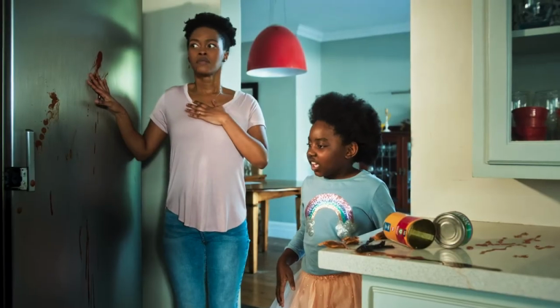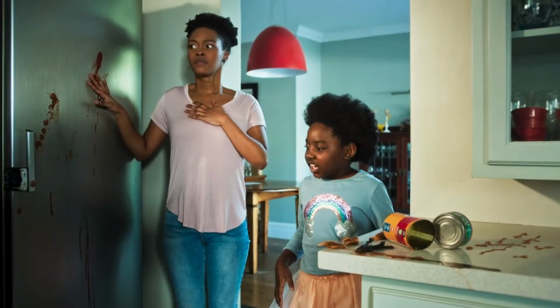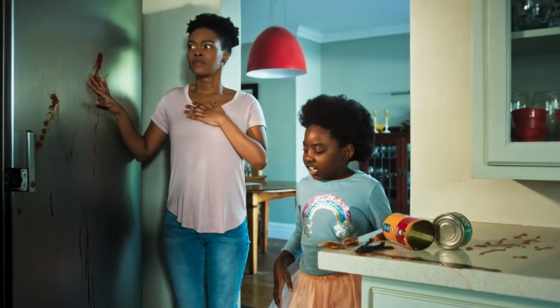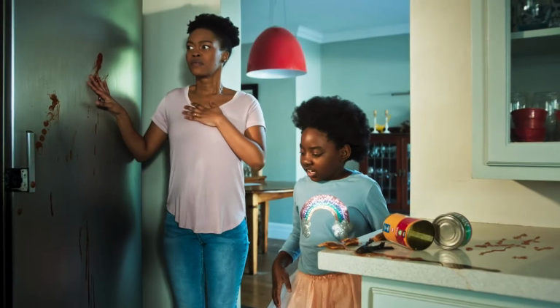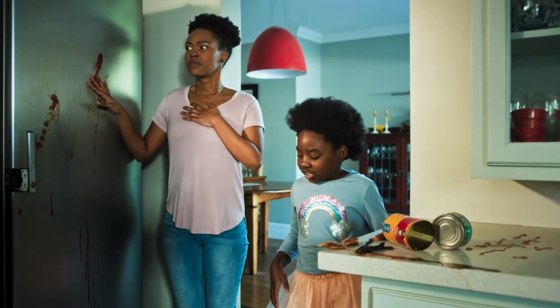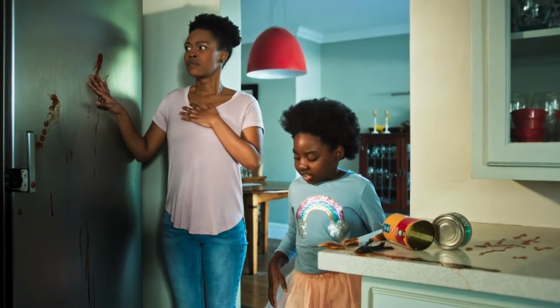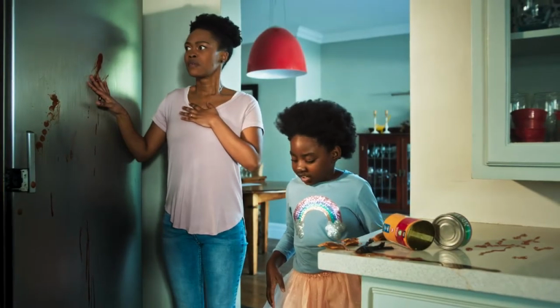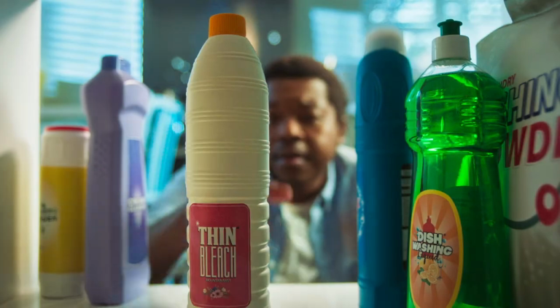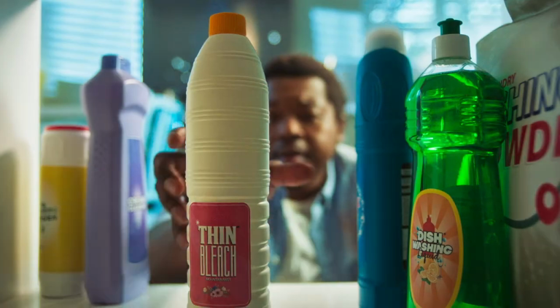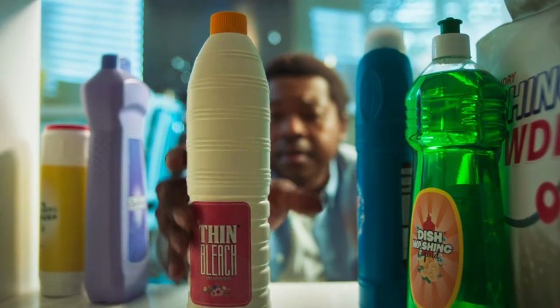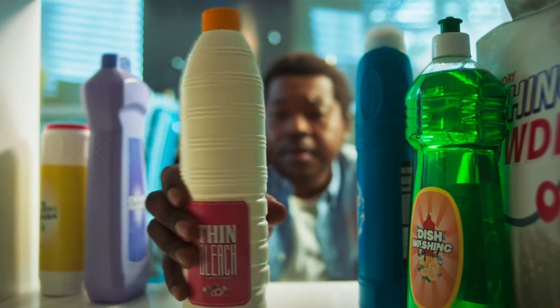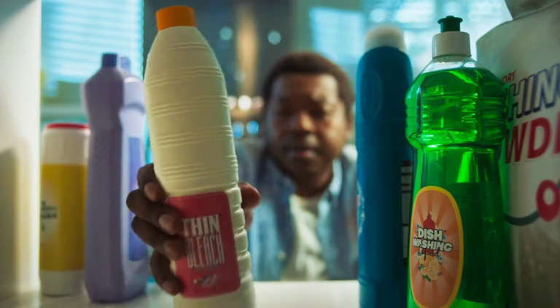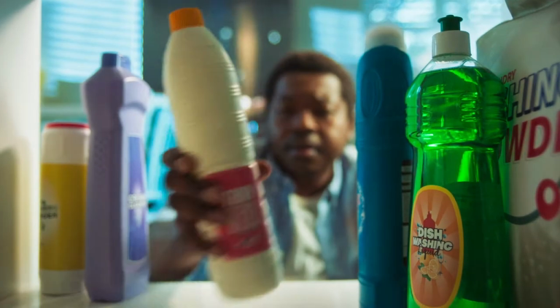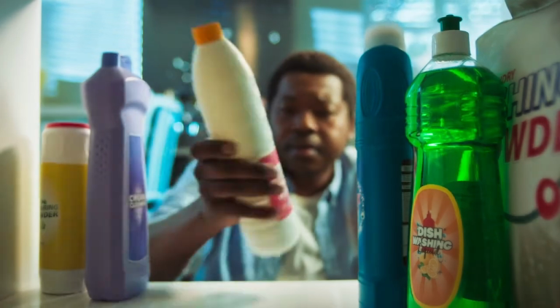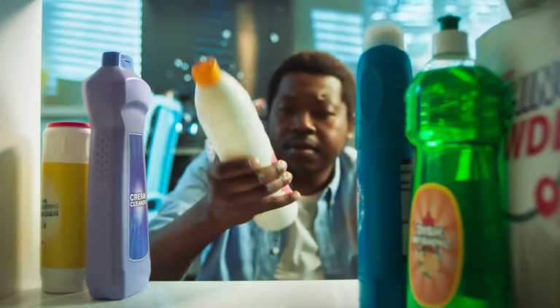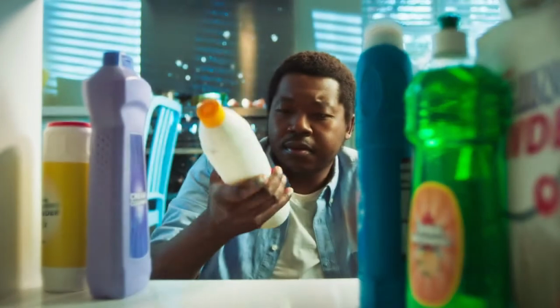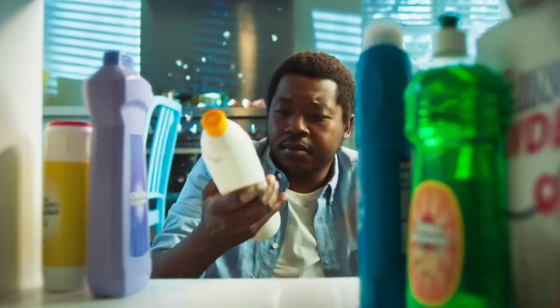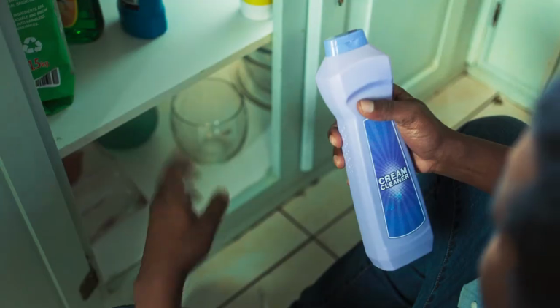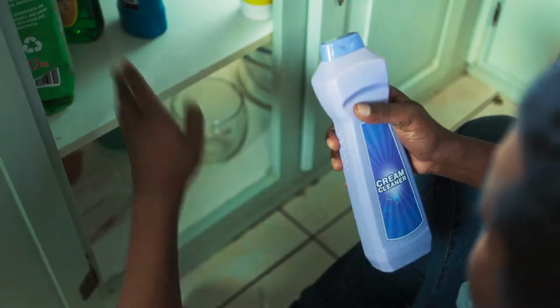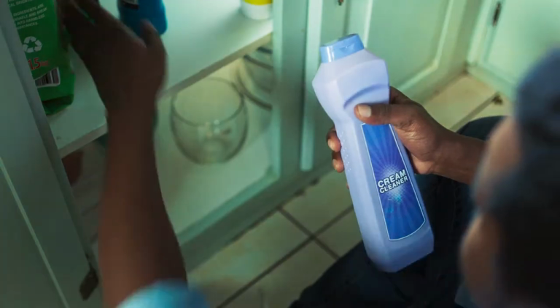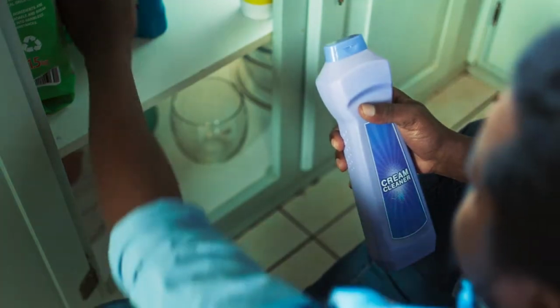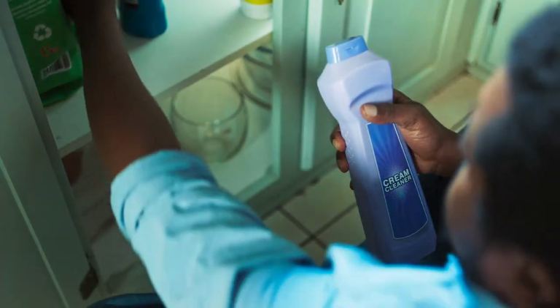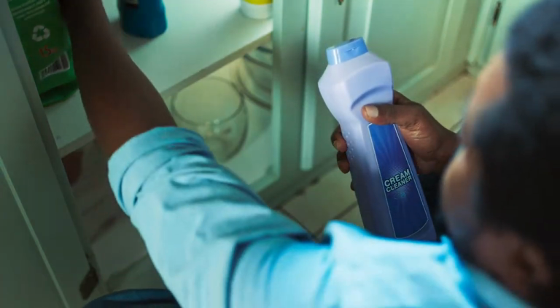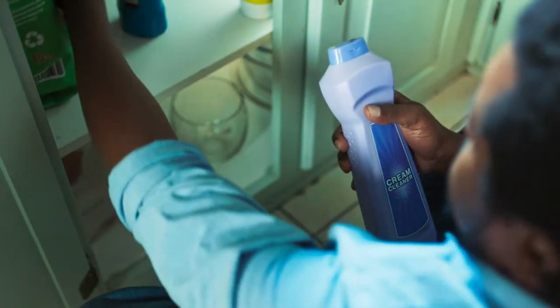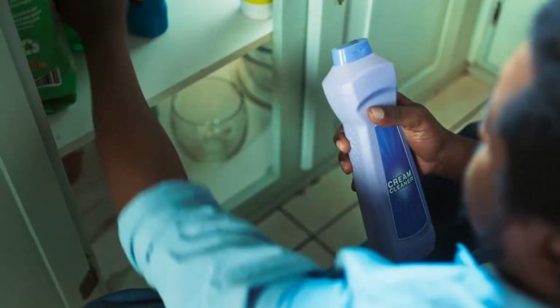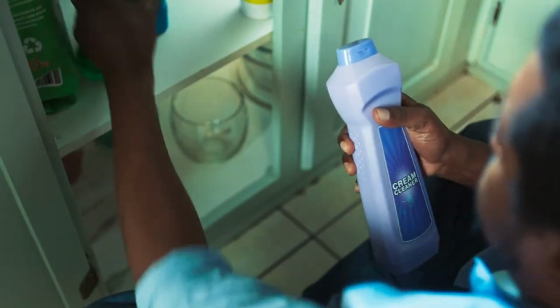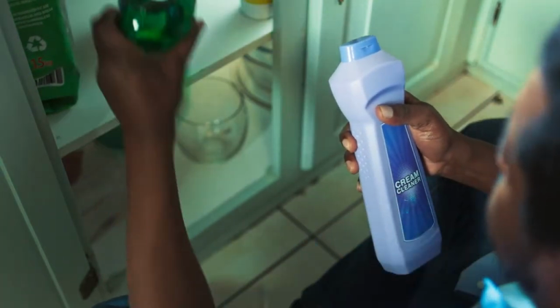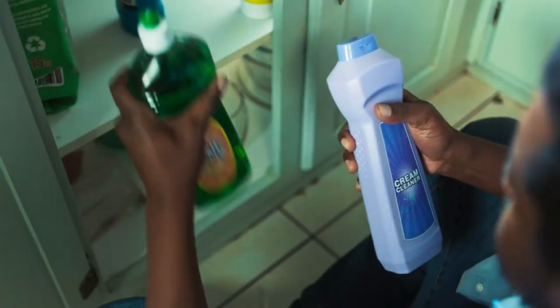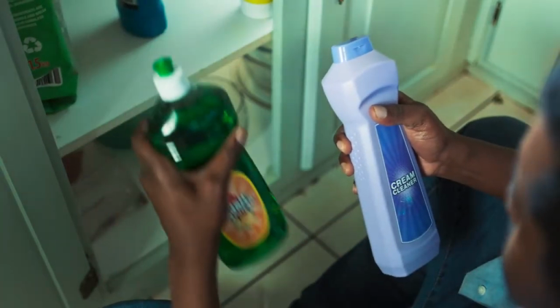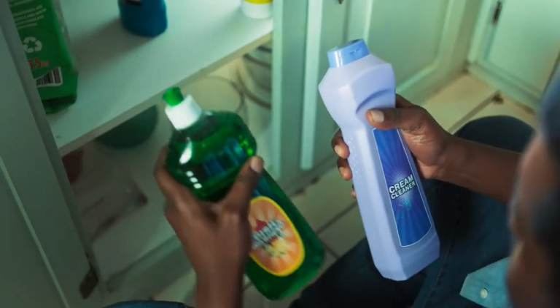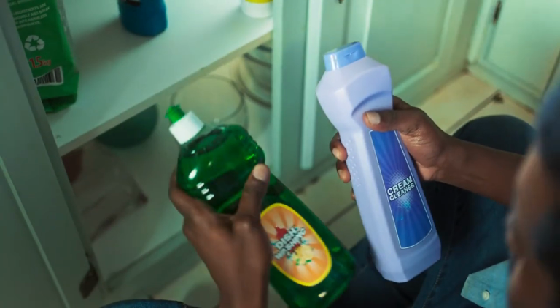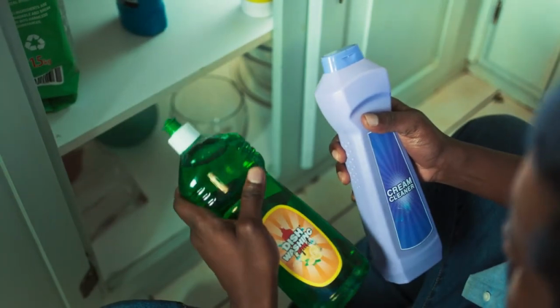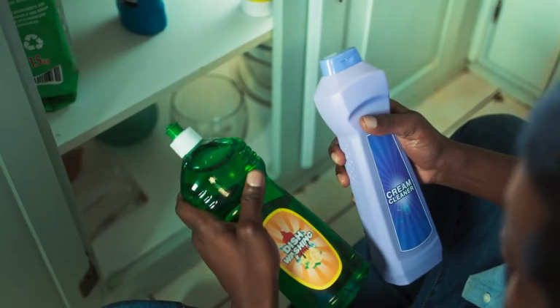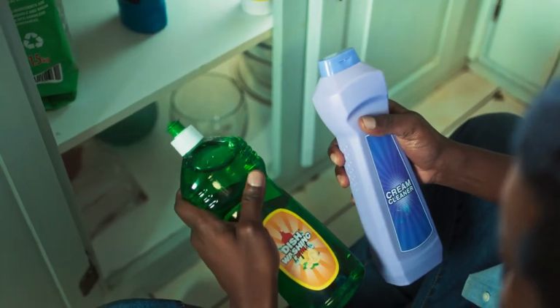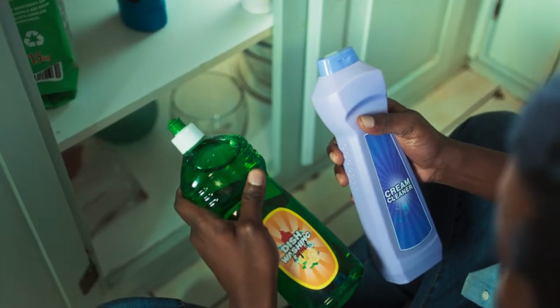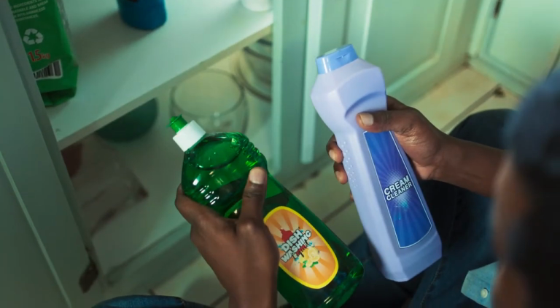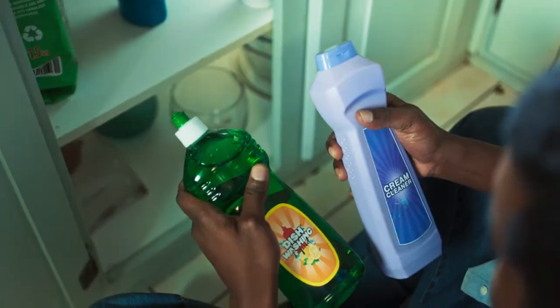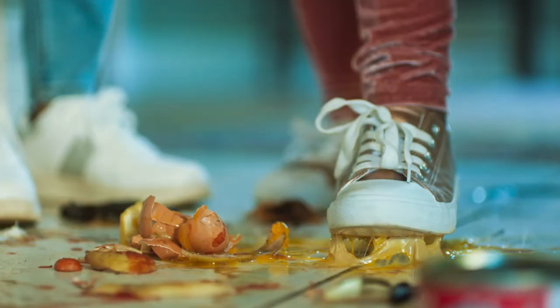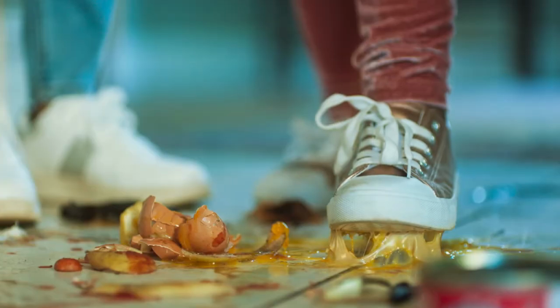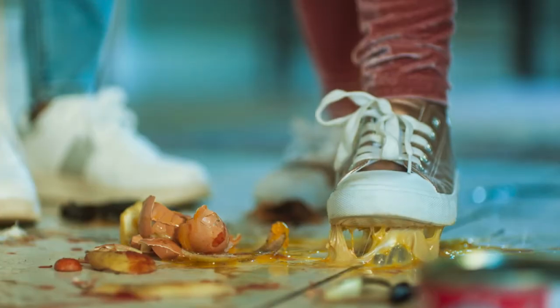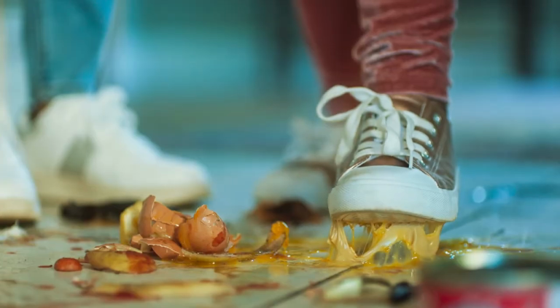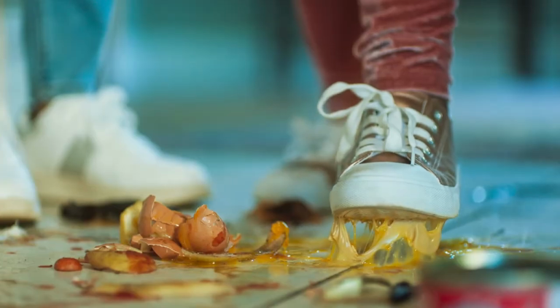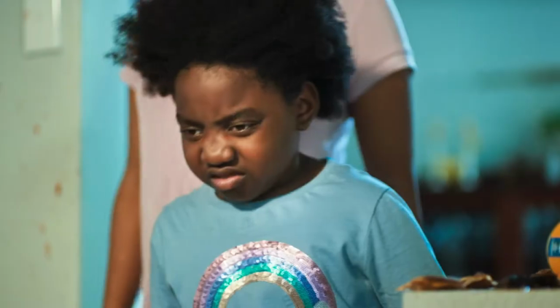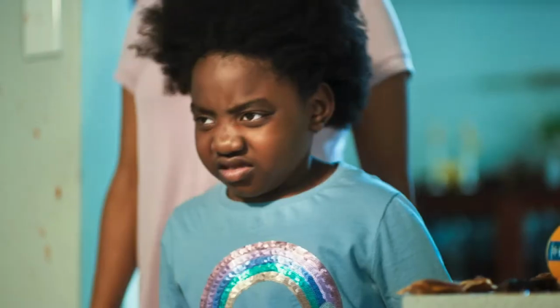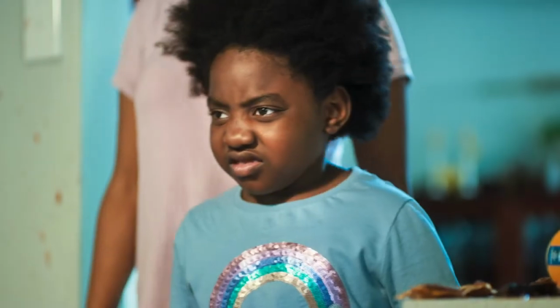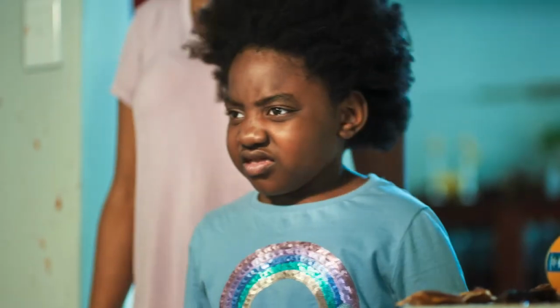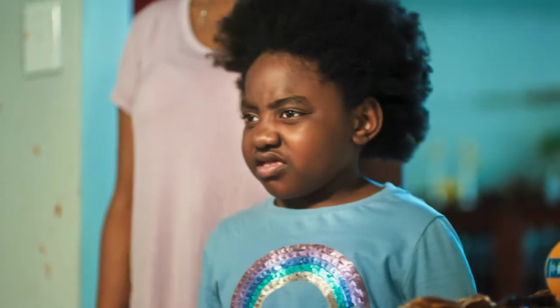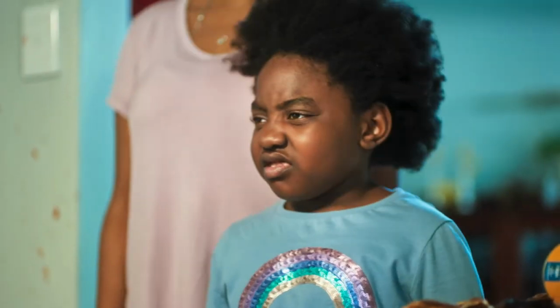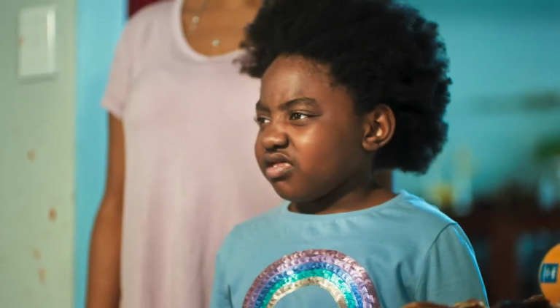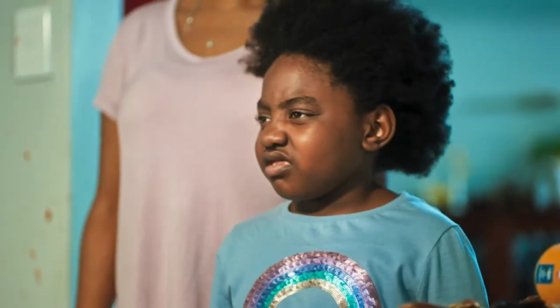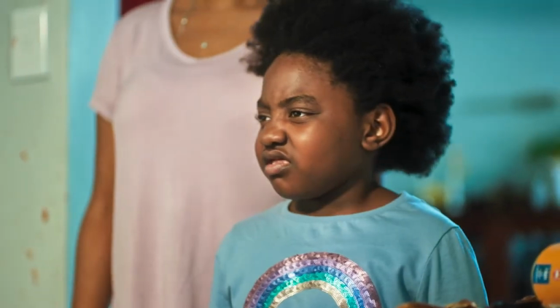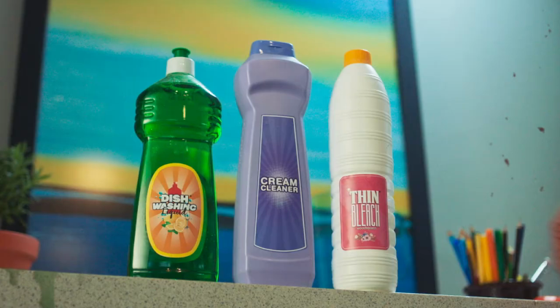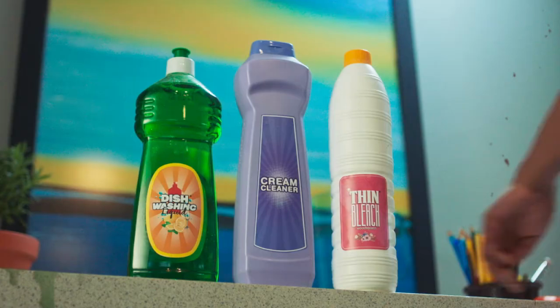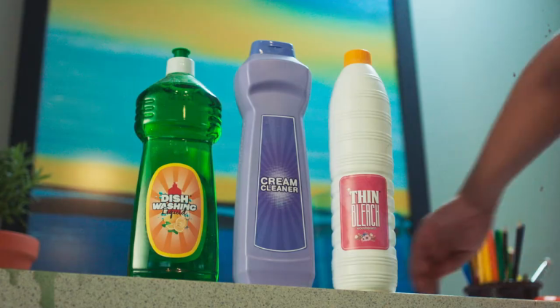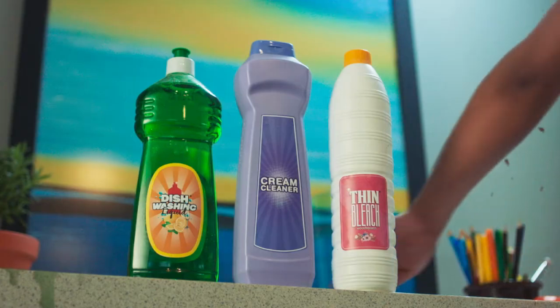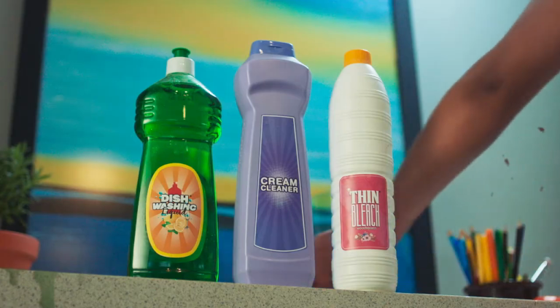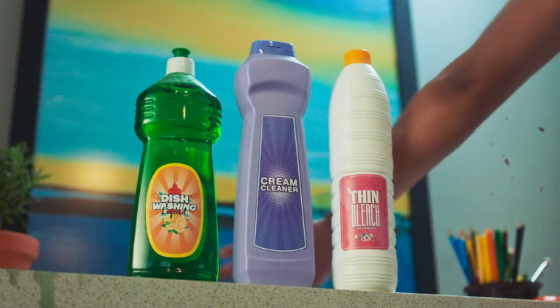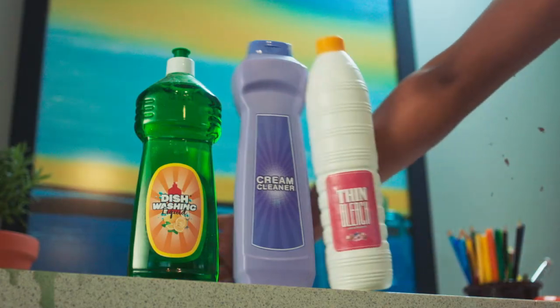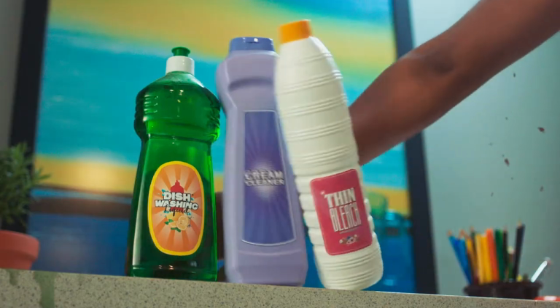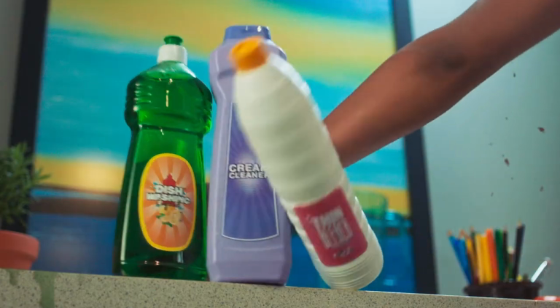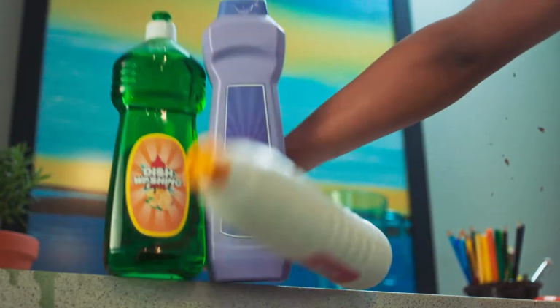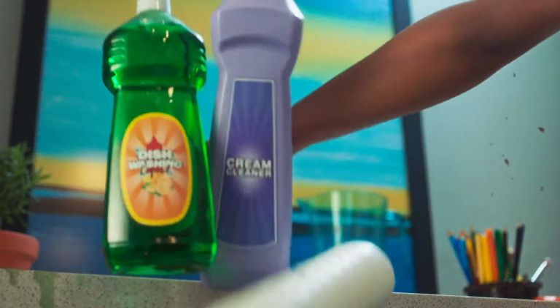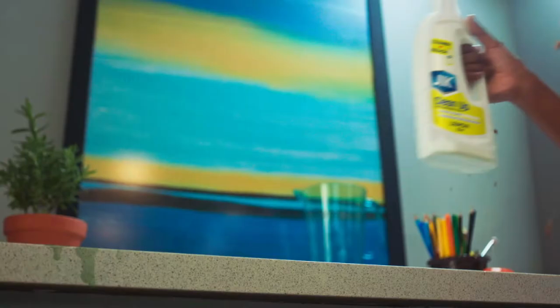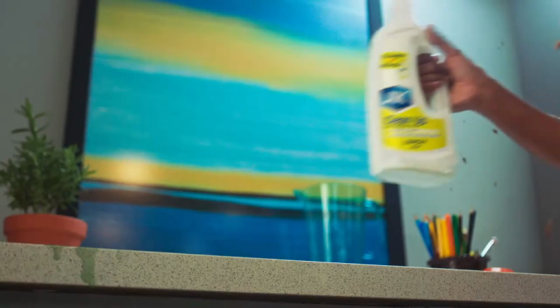I need bleach for germs, cleaner for tough stains, and yes, dishwashing liquid for foam. Why bother with the hassle and cost of so many products?